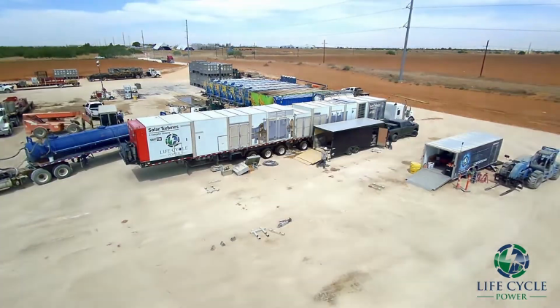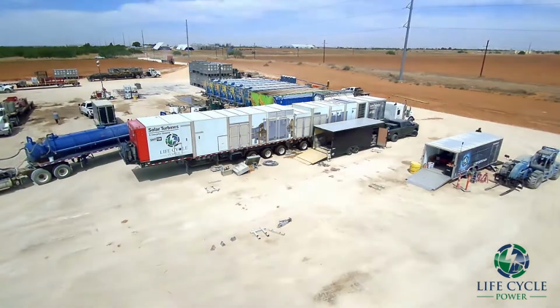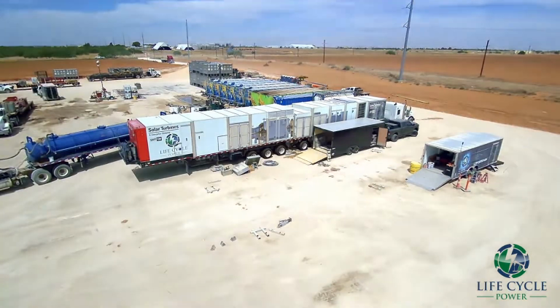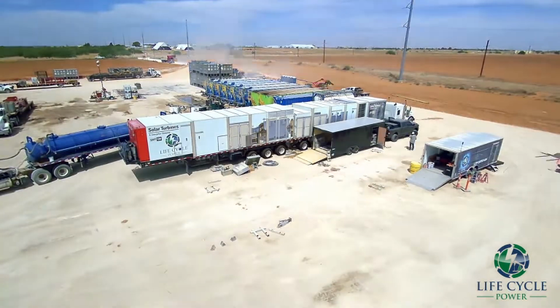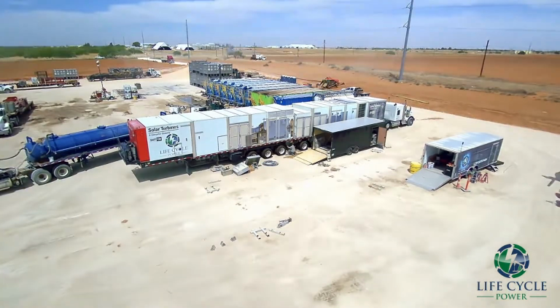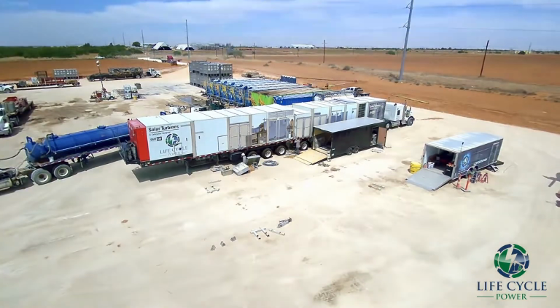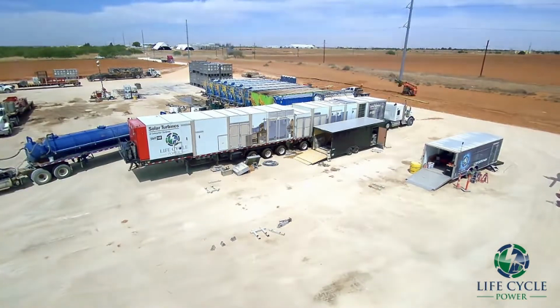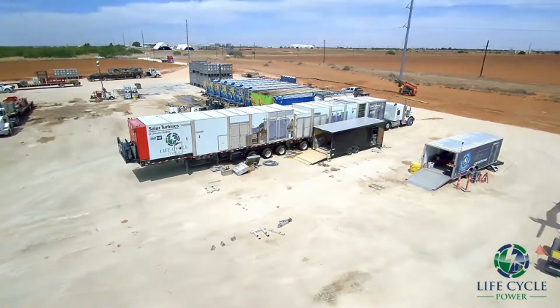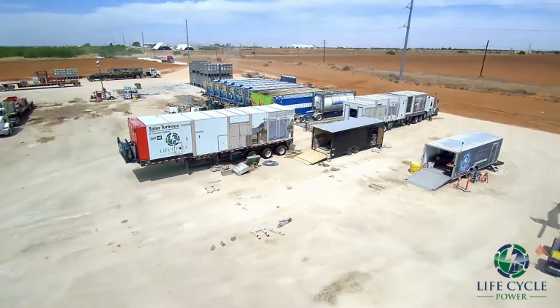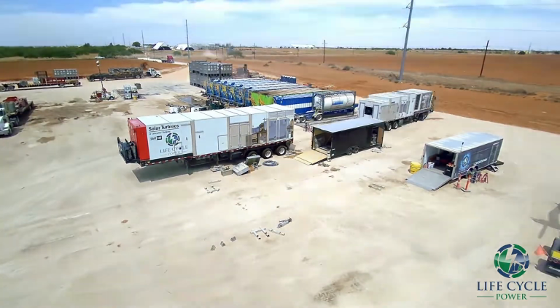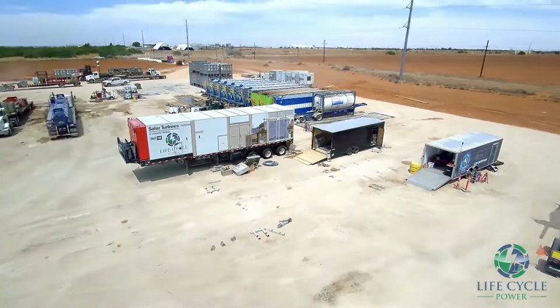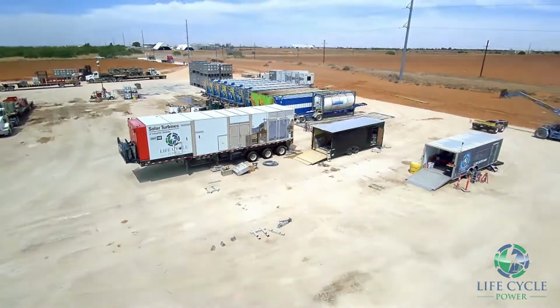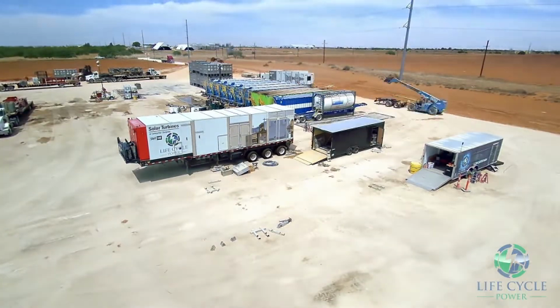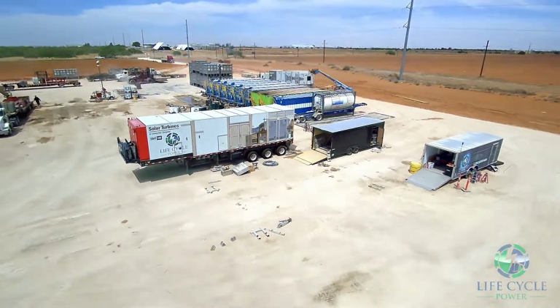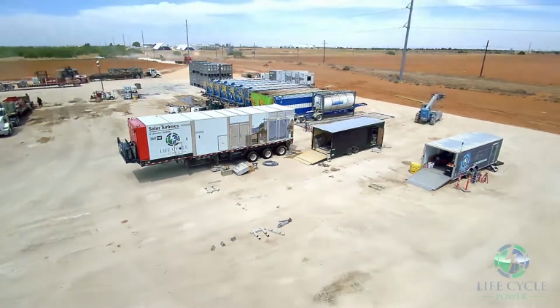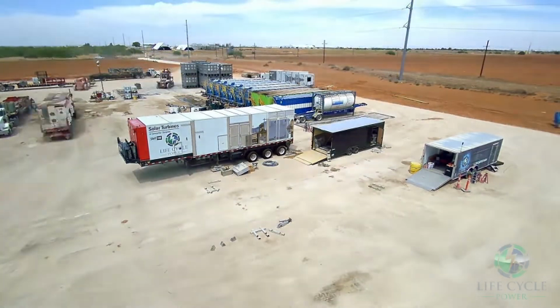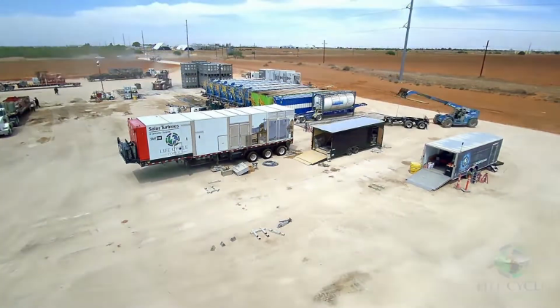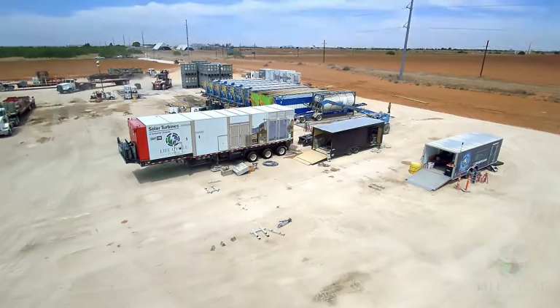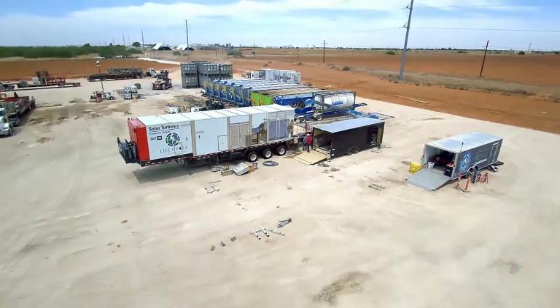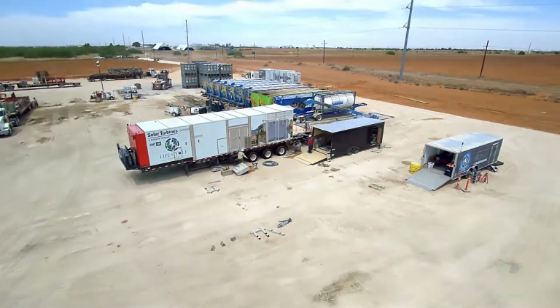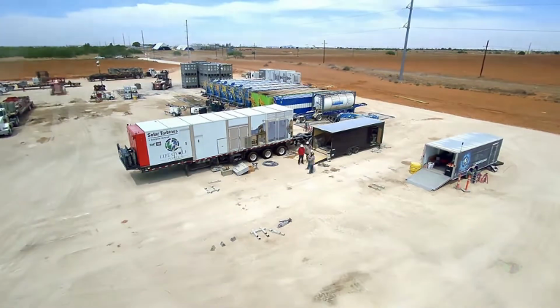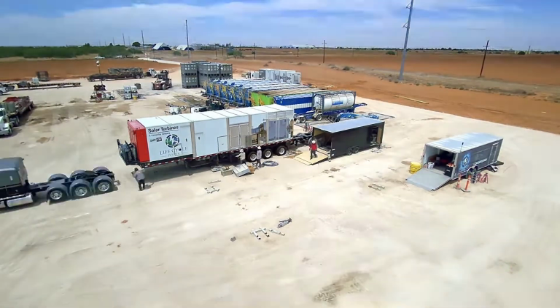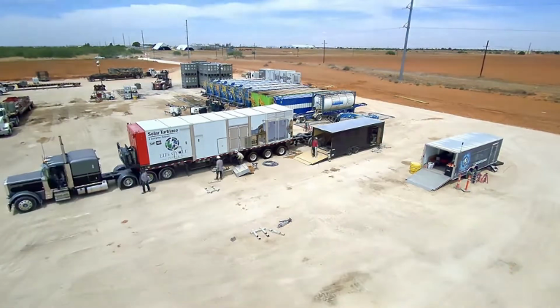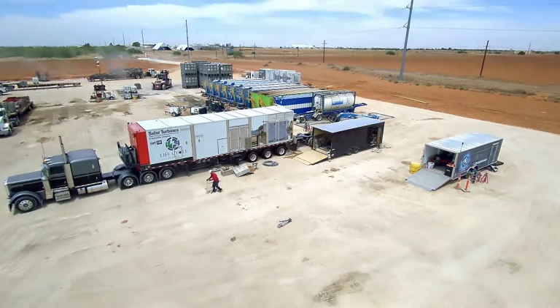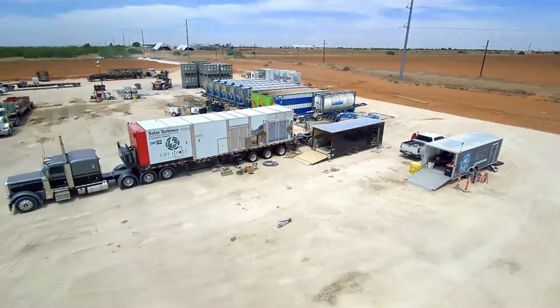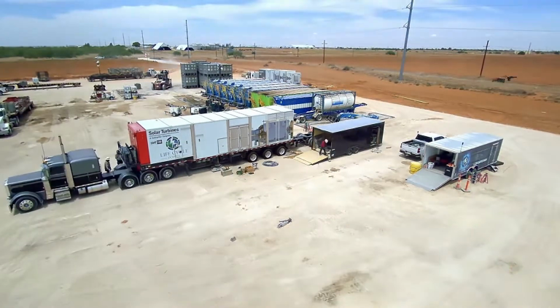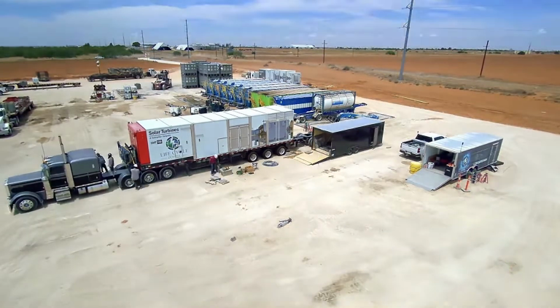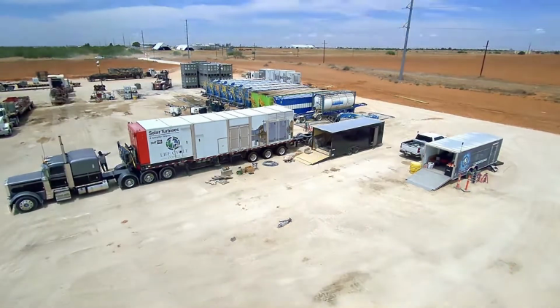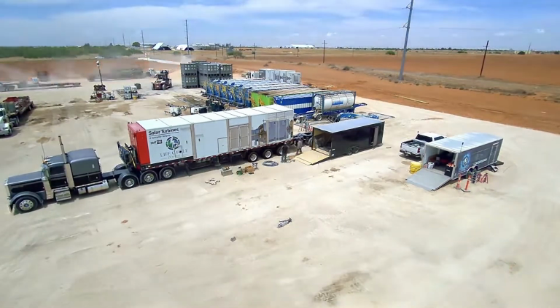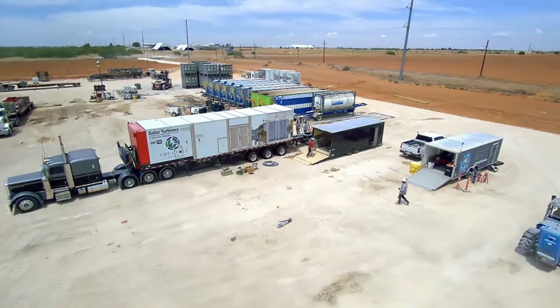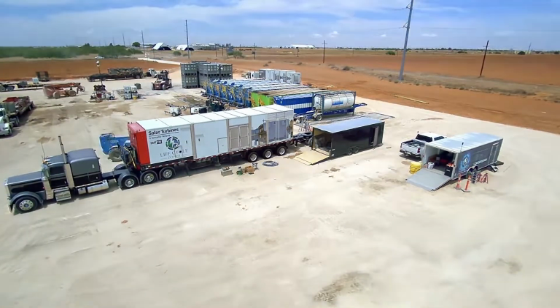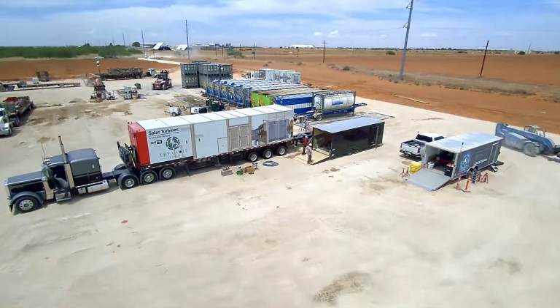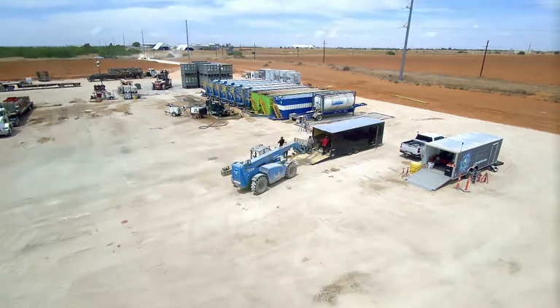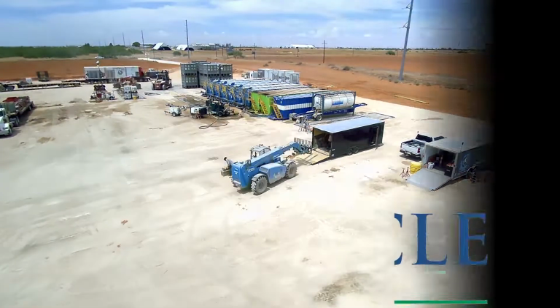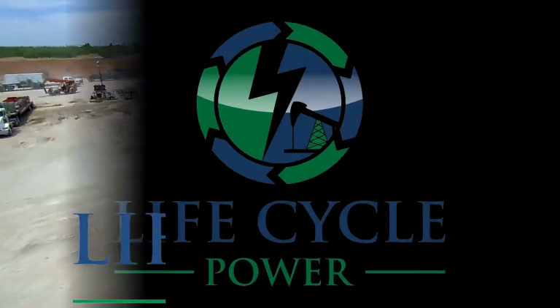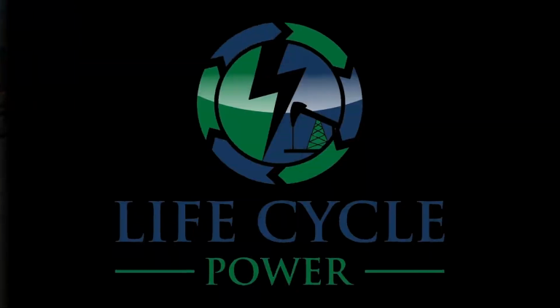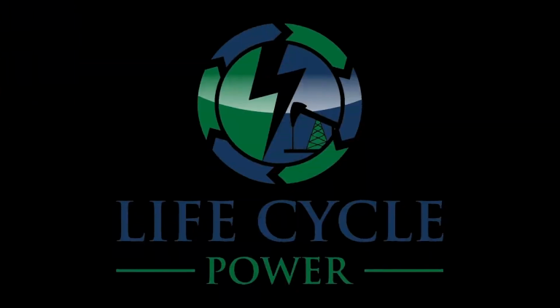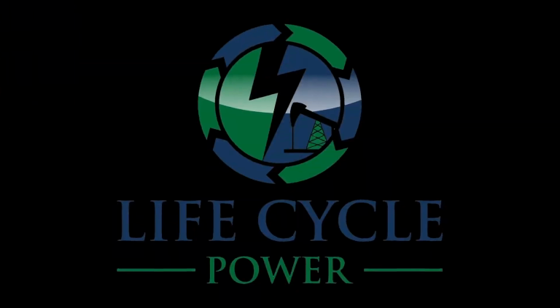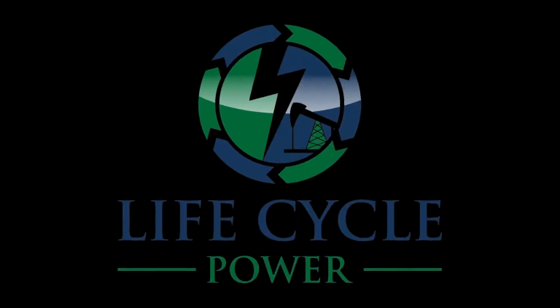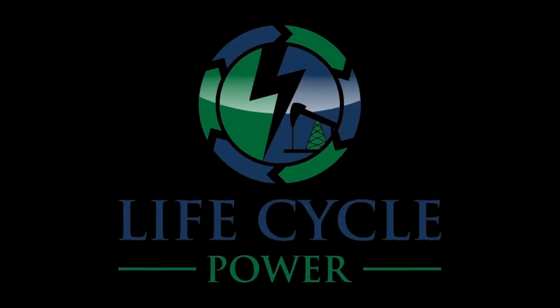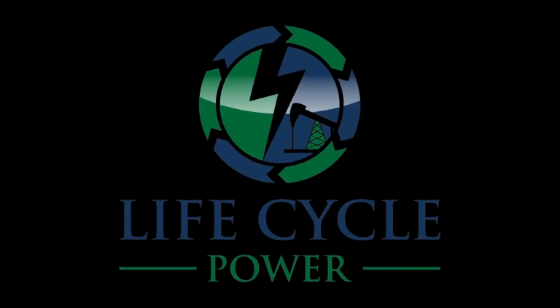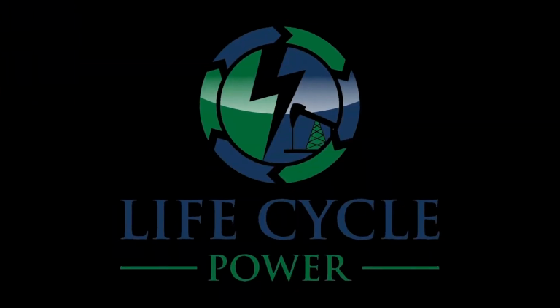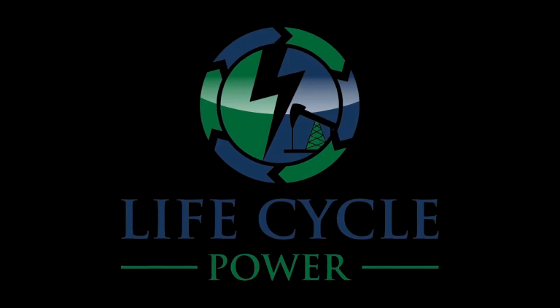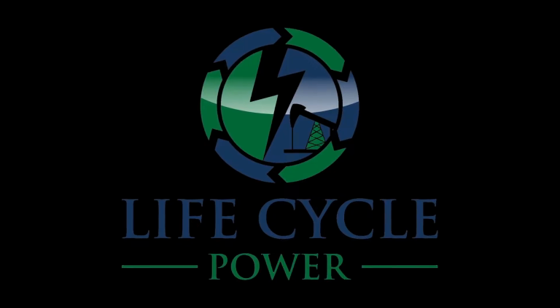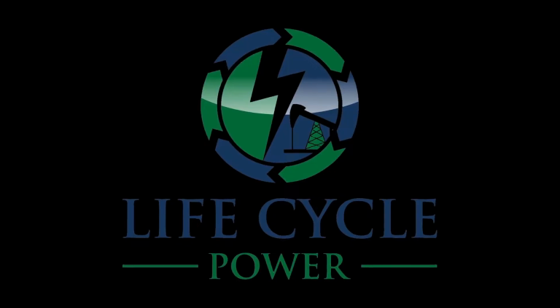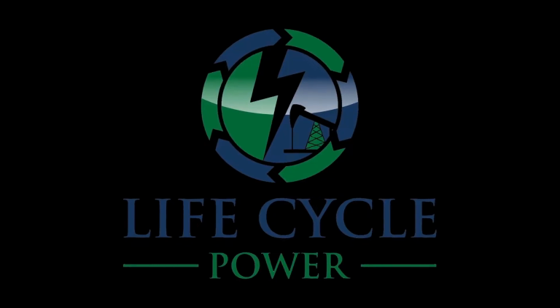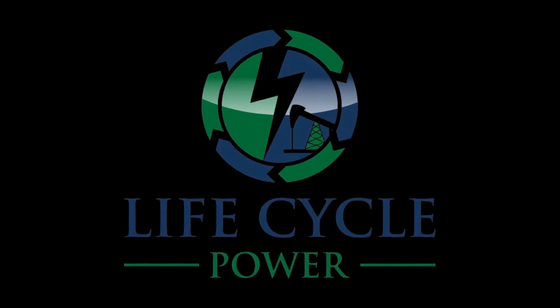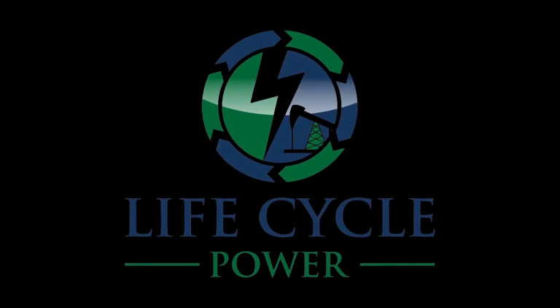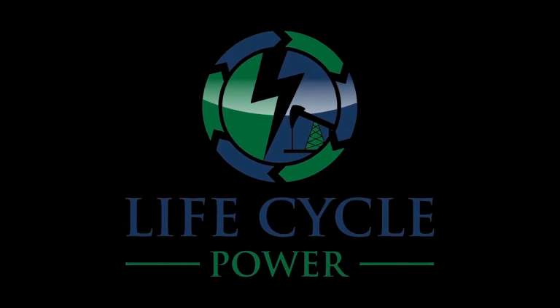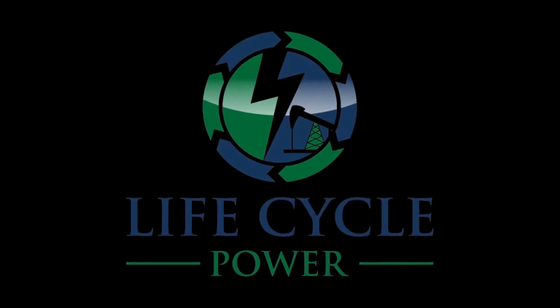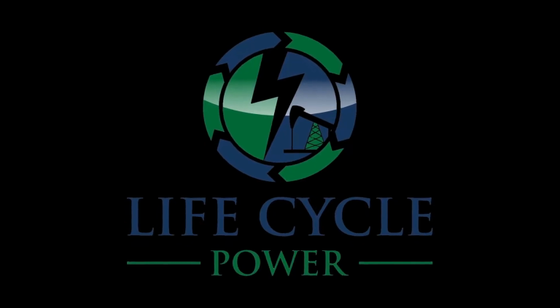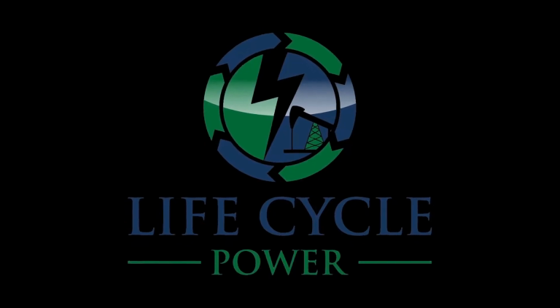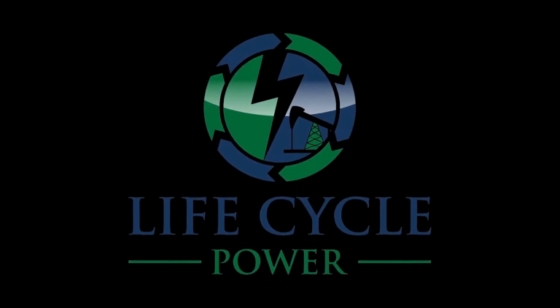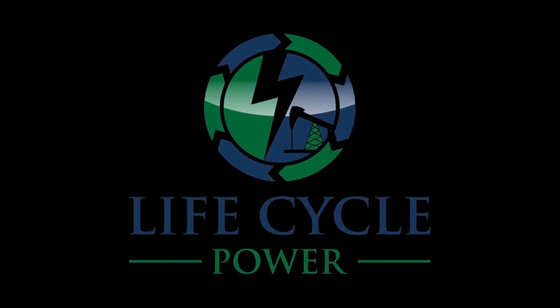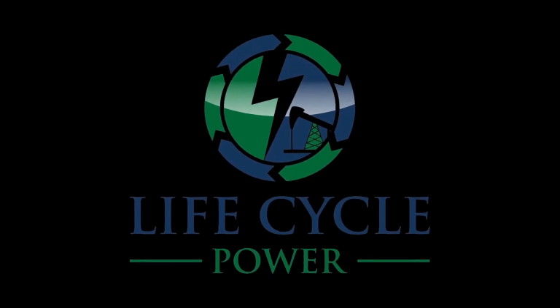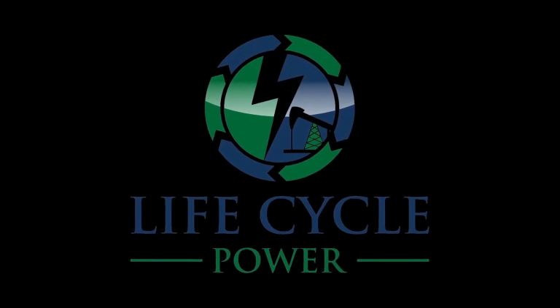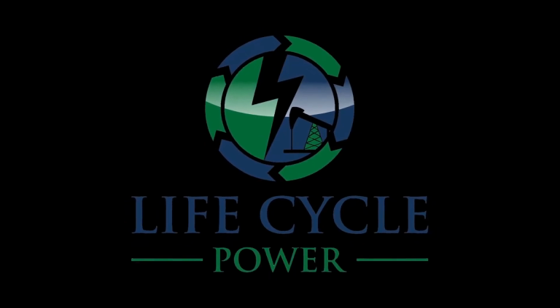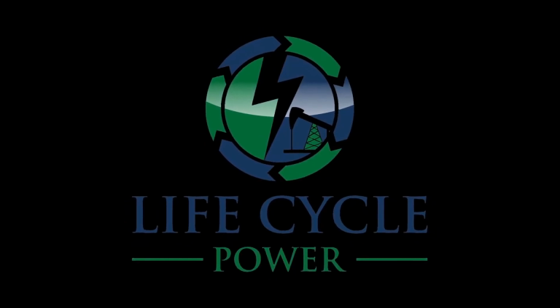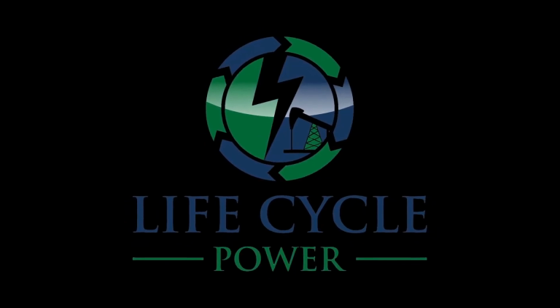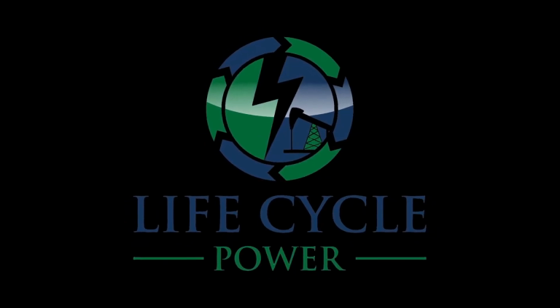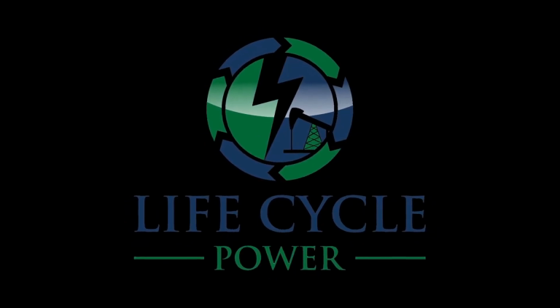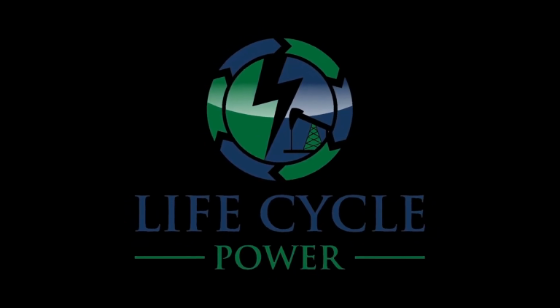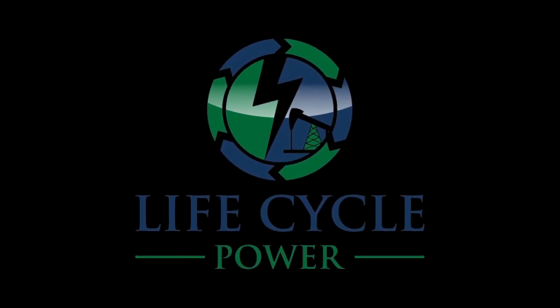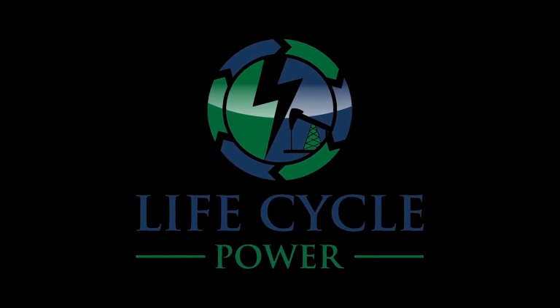We take pride in being the best in the business. From your pipeline to your highline, we will take care of everything in between.